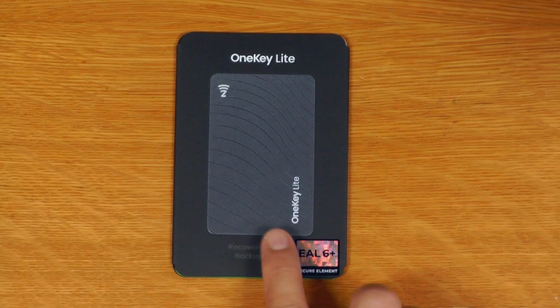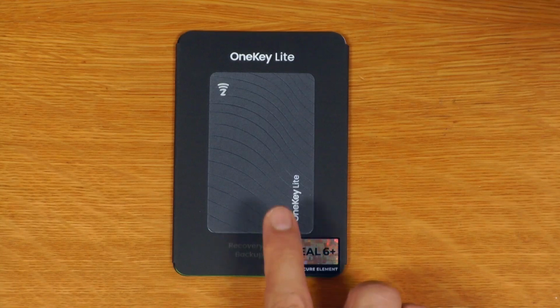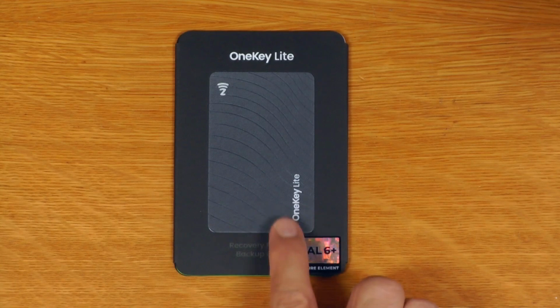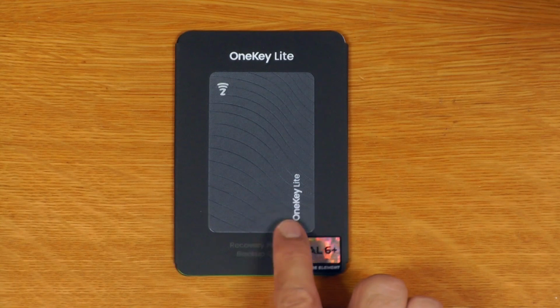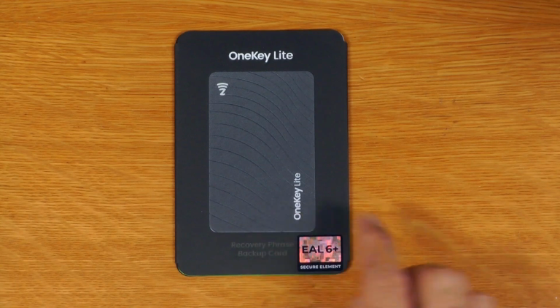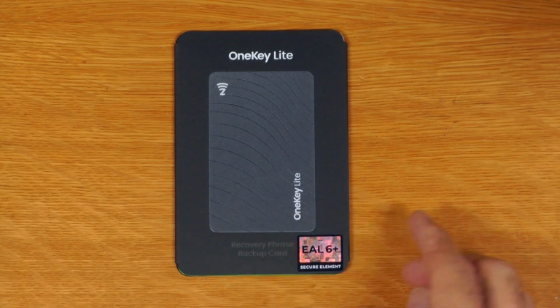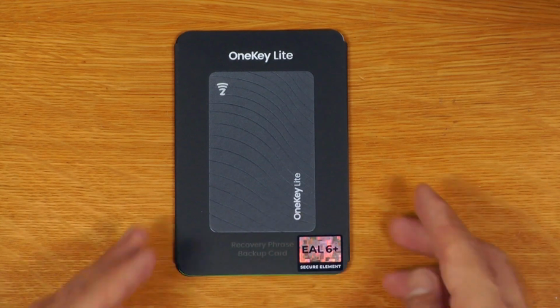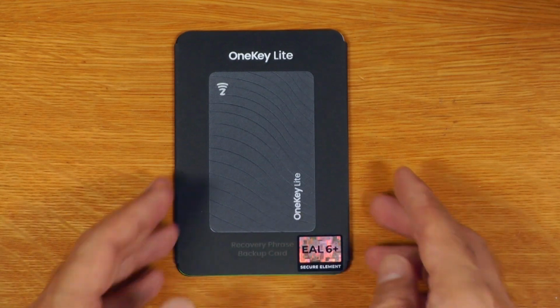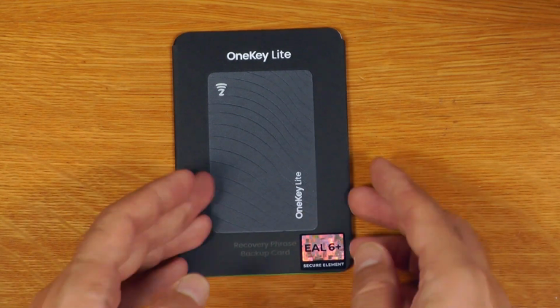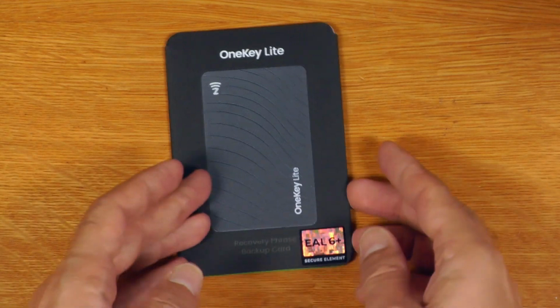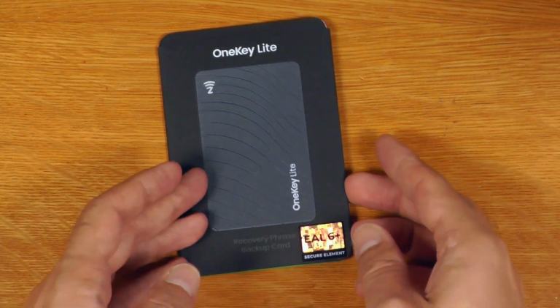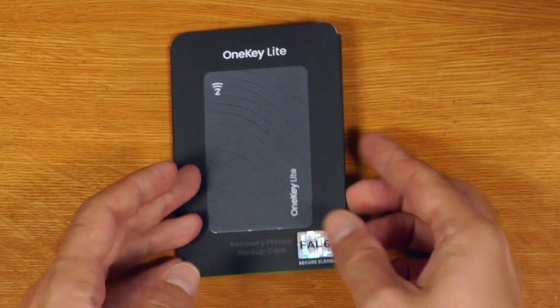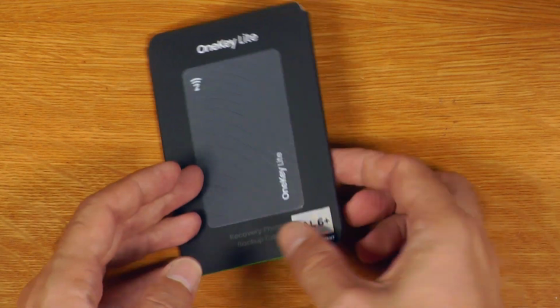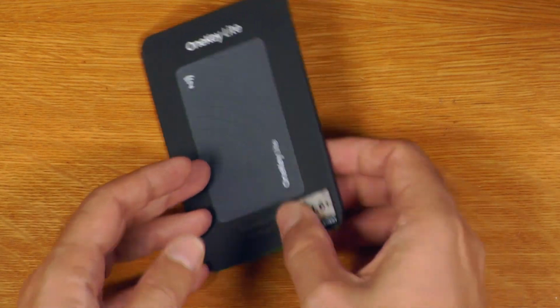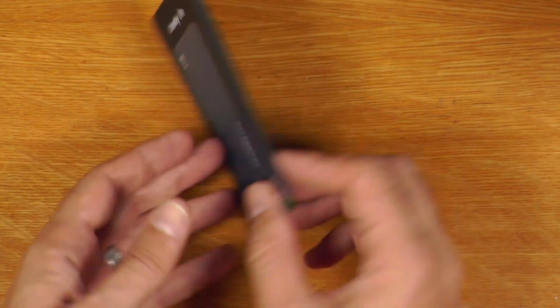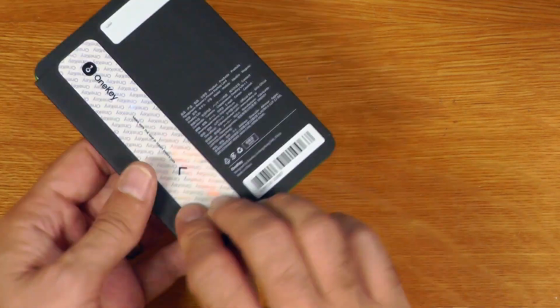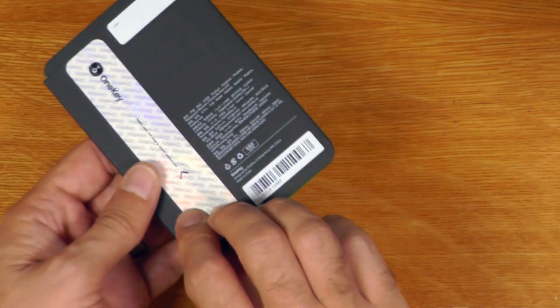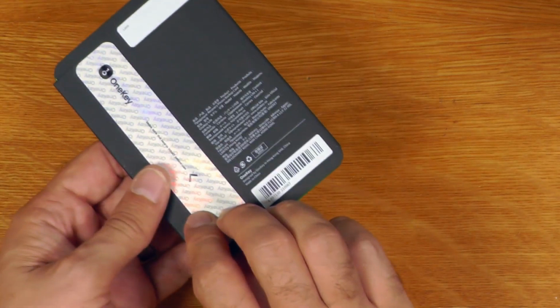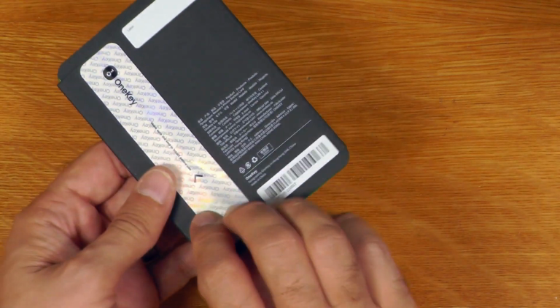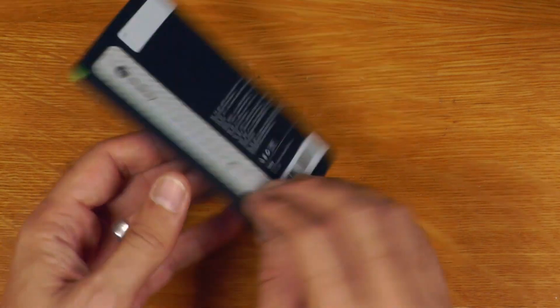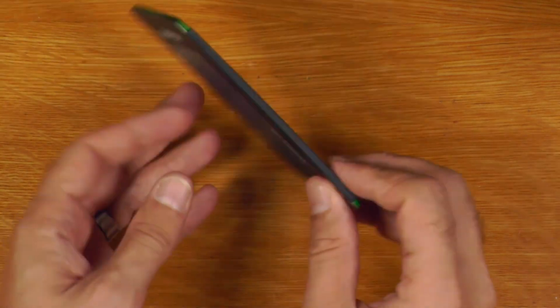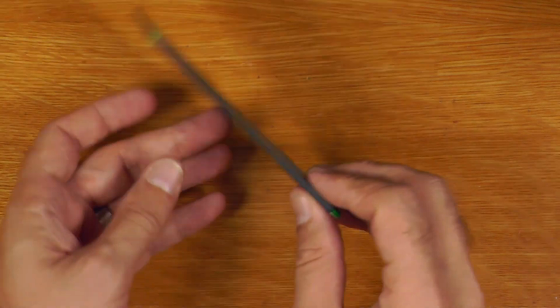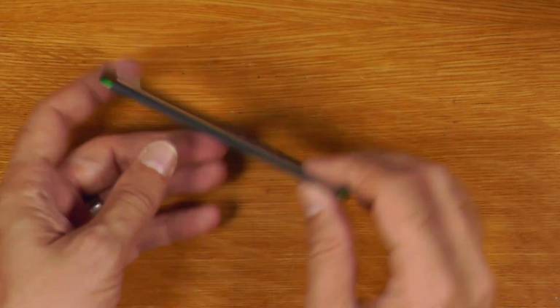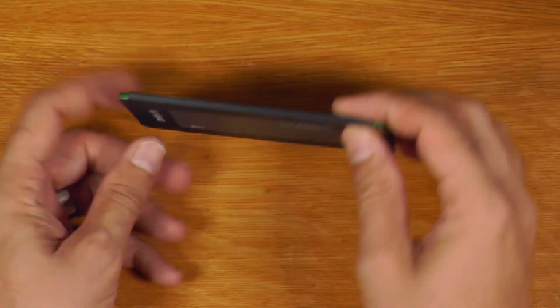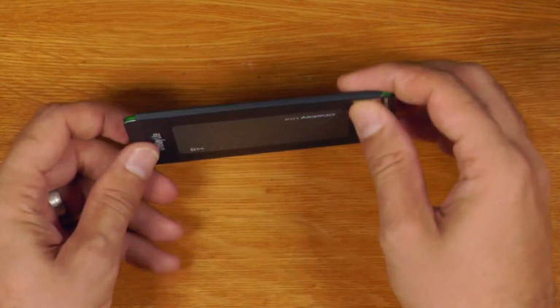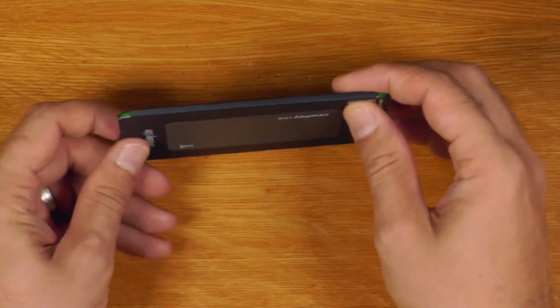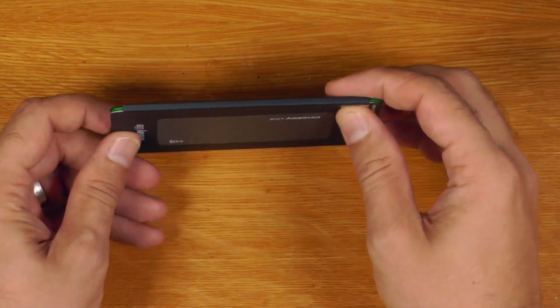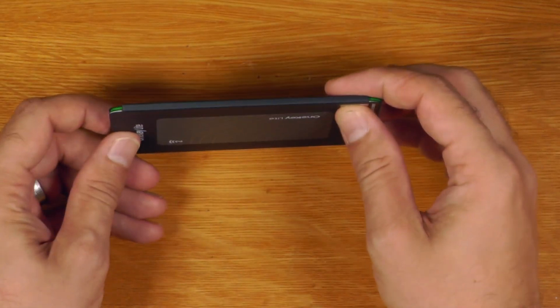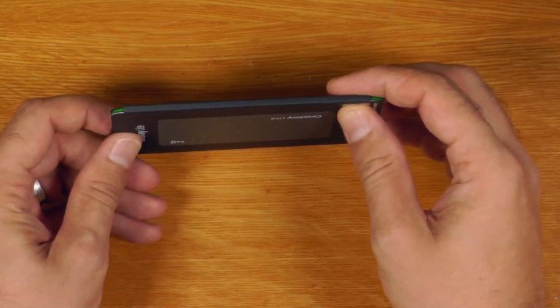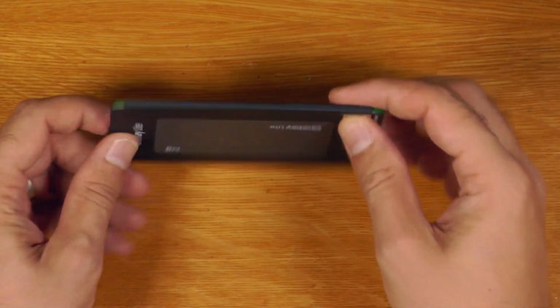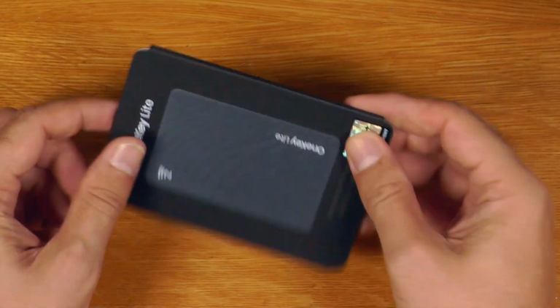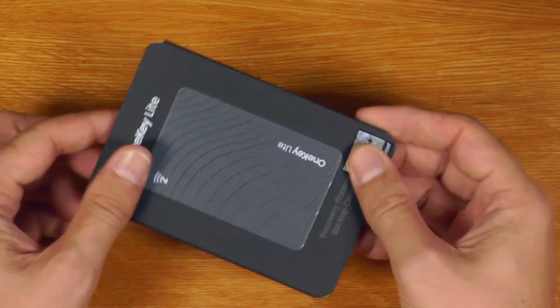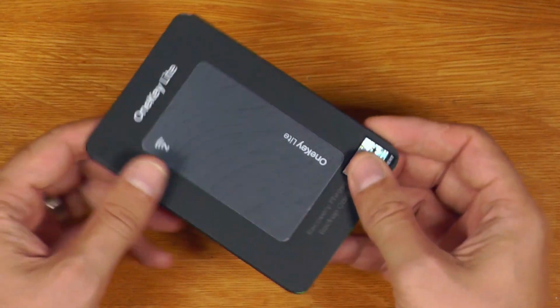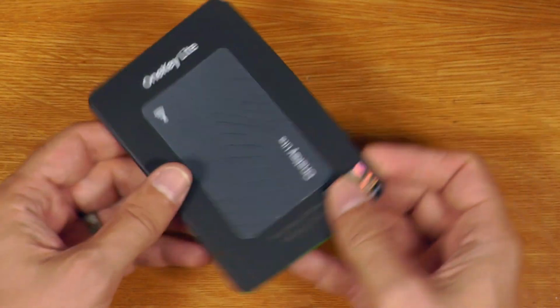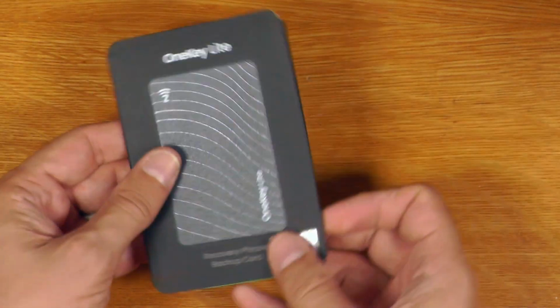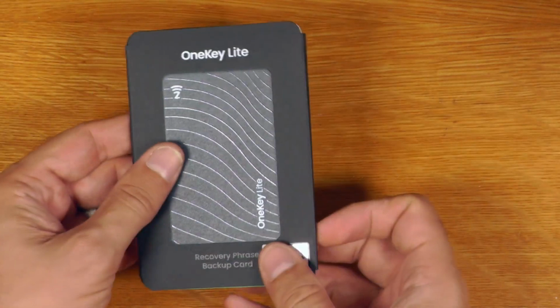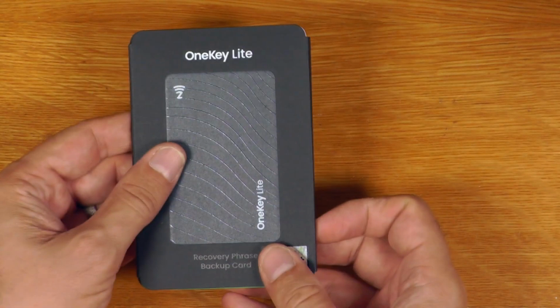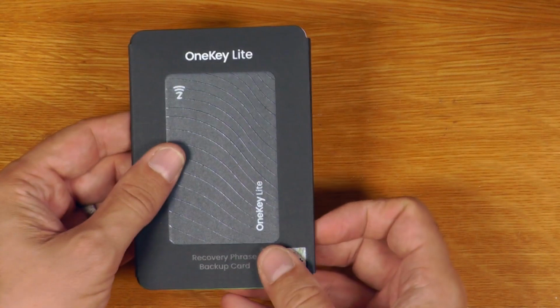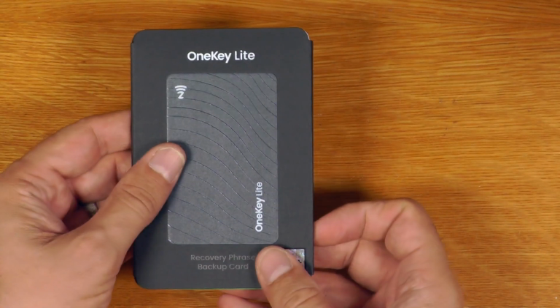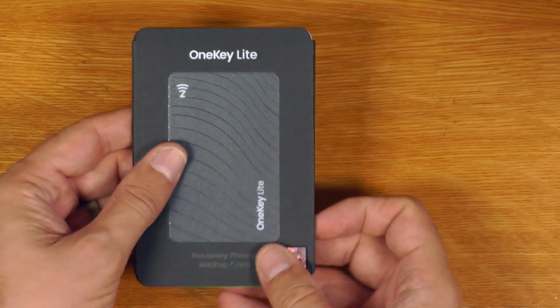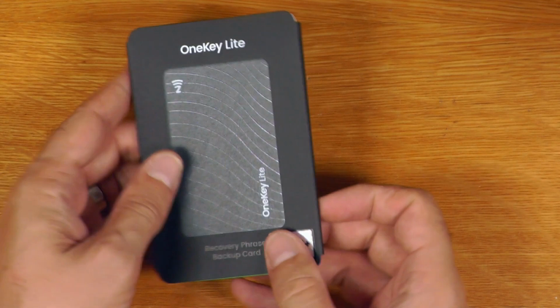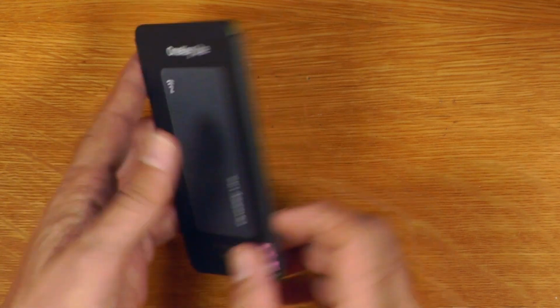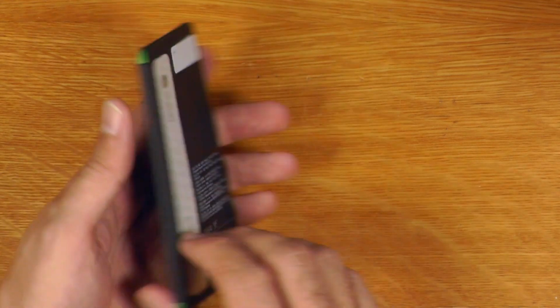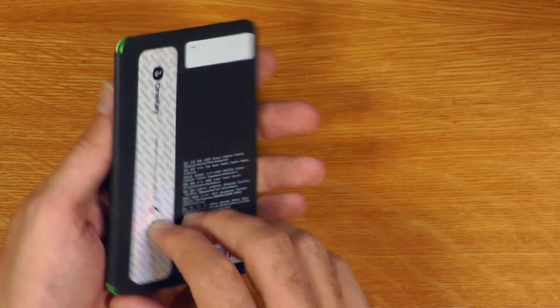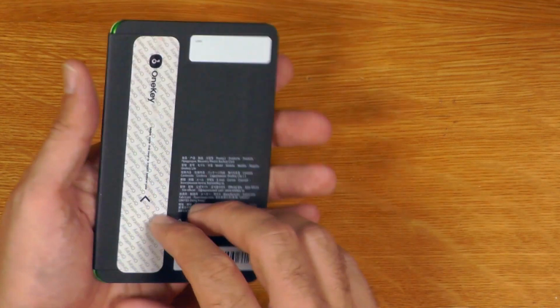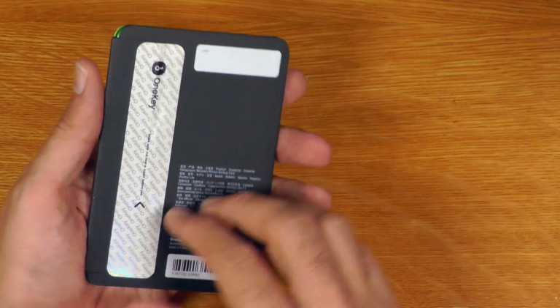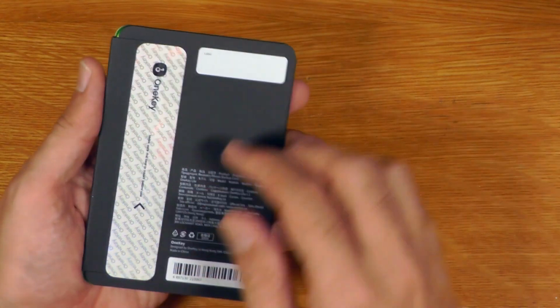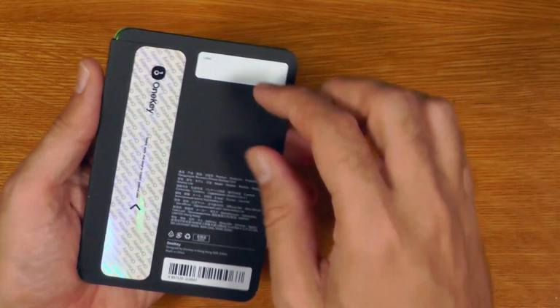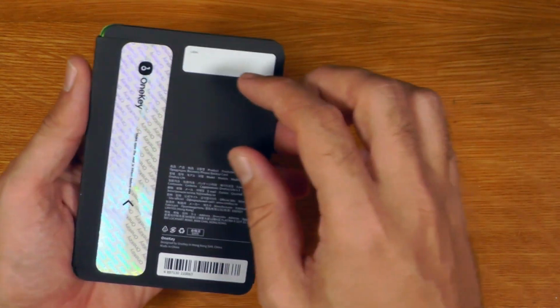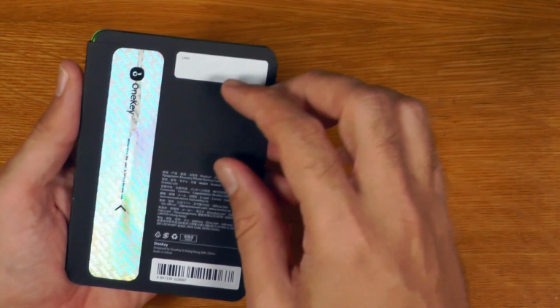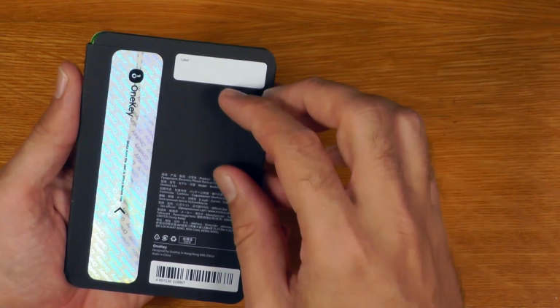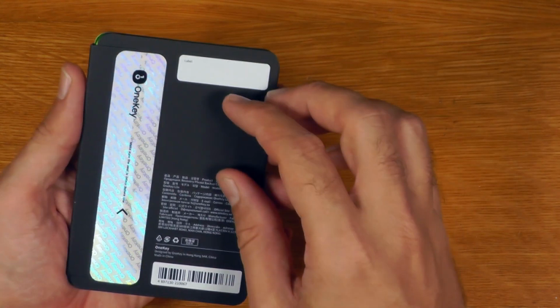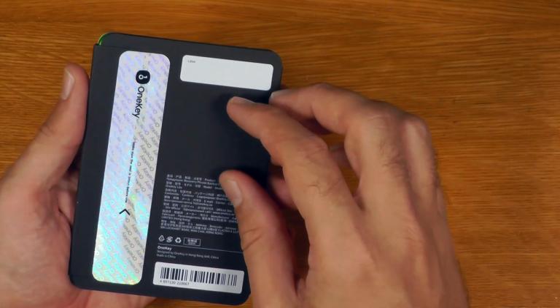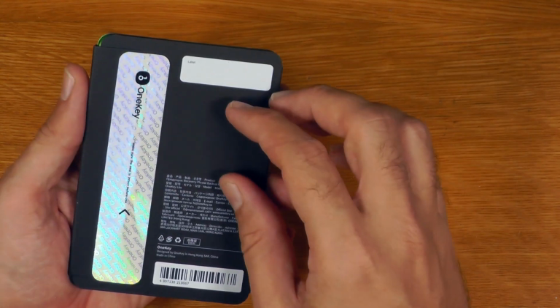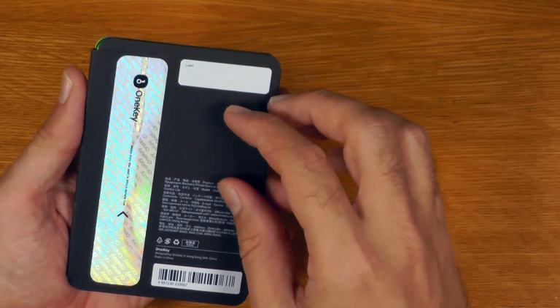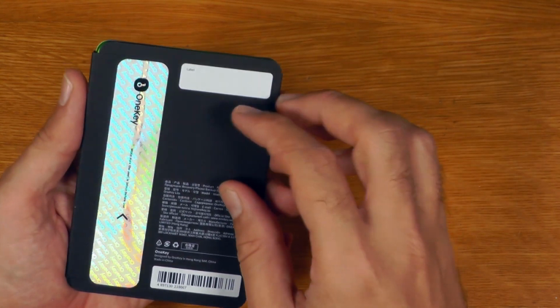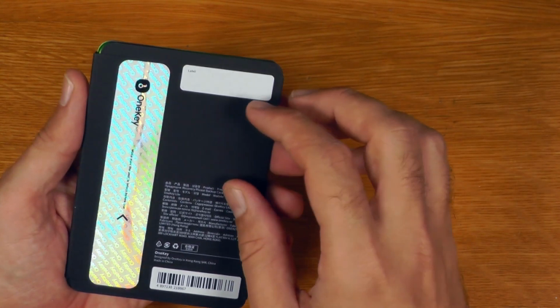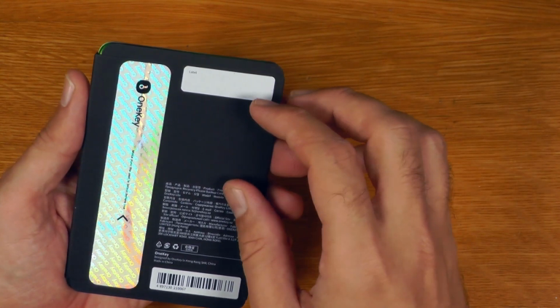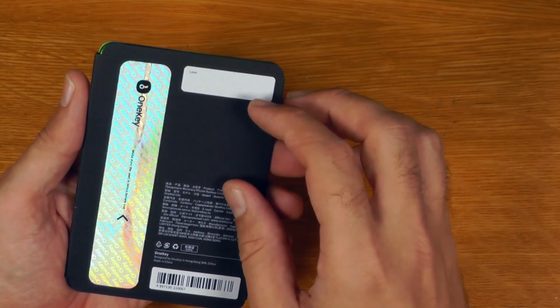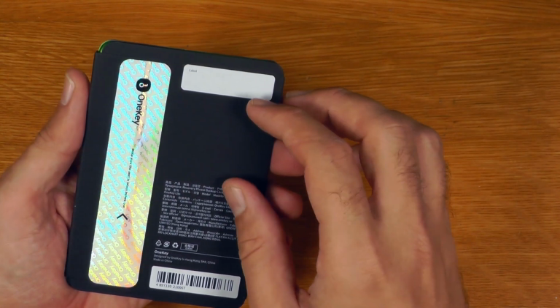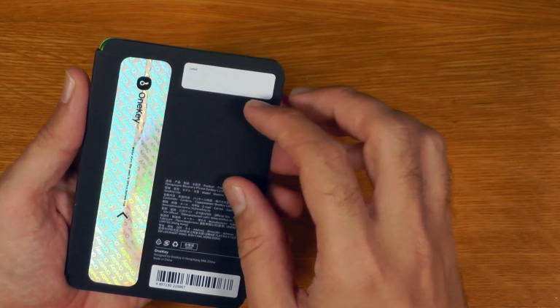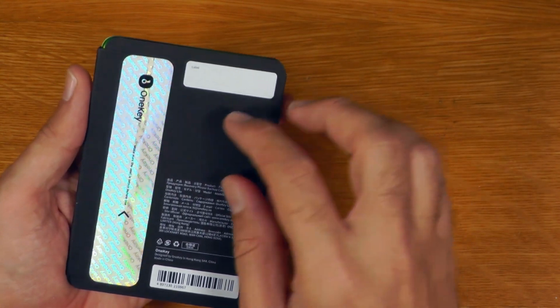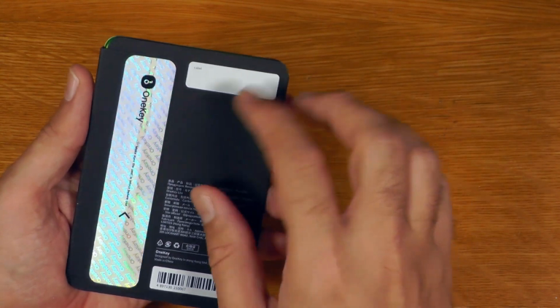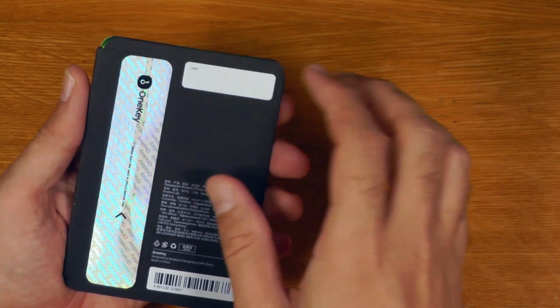So this is what we get in the box — very simple, very small, thin enough to be able to post in an envelope. So let's open this up.